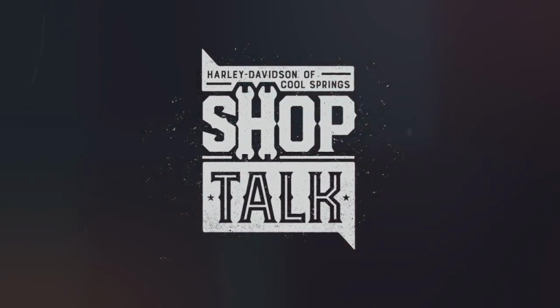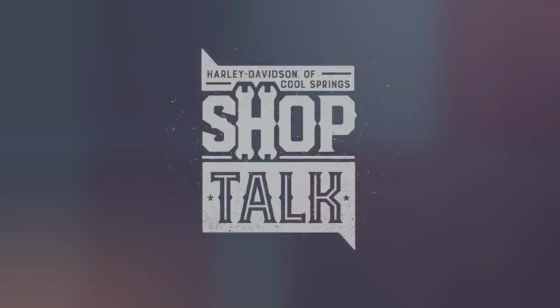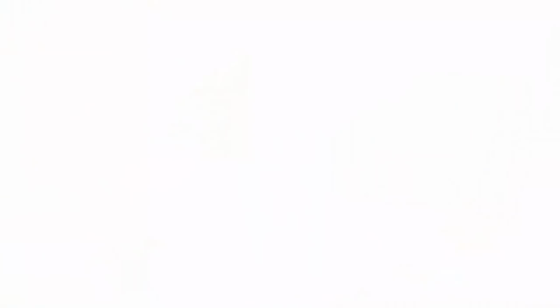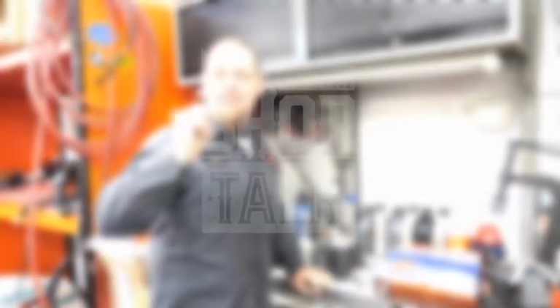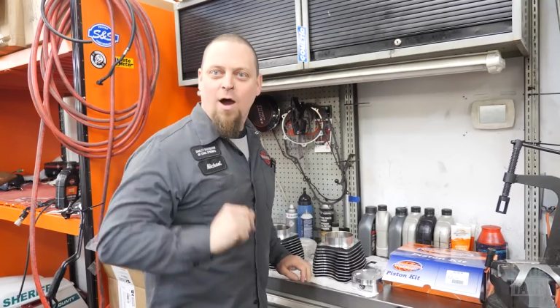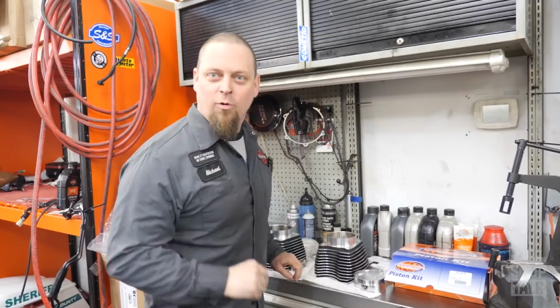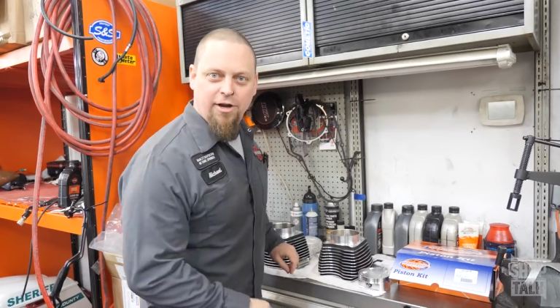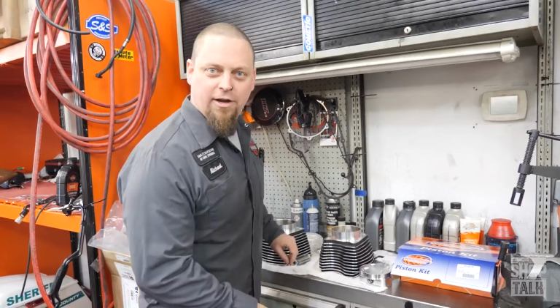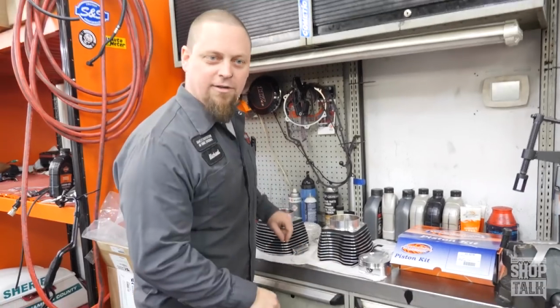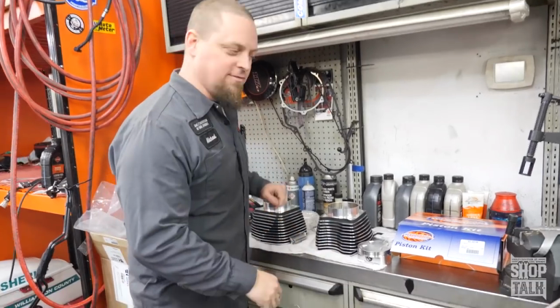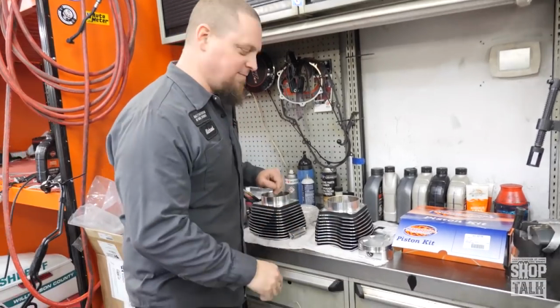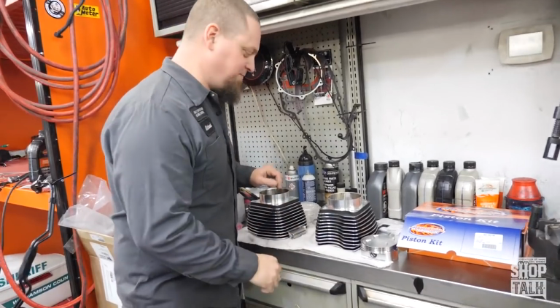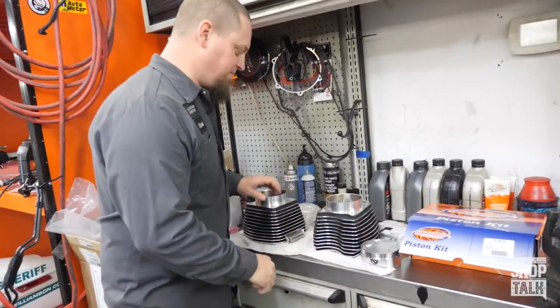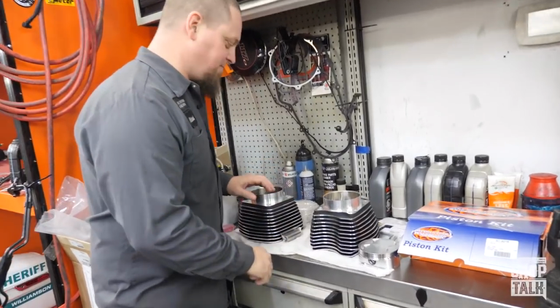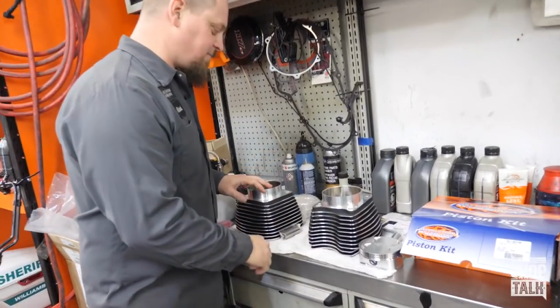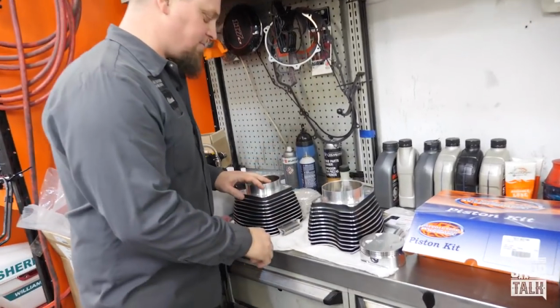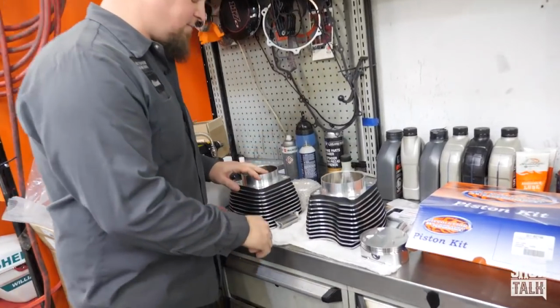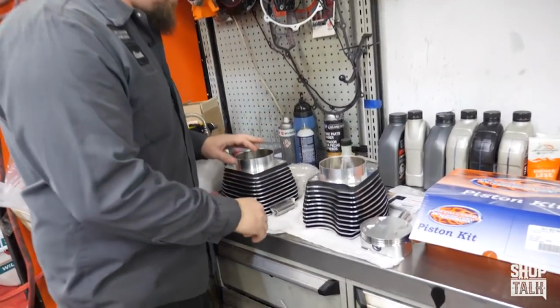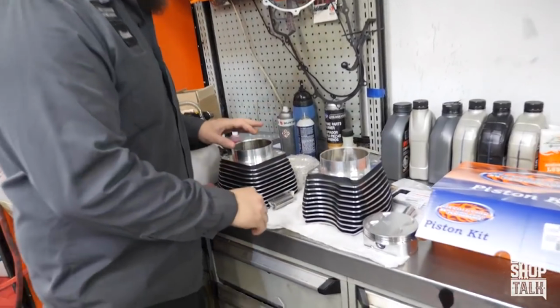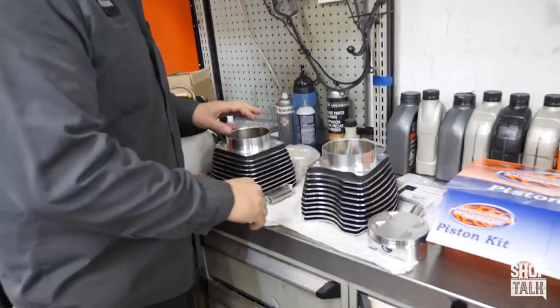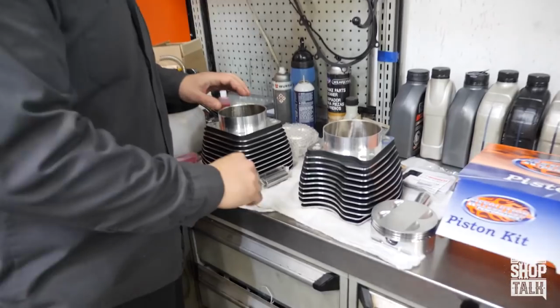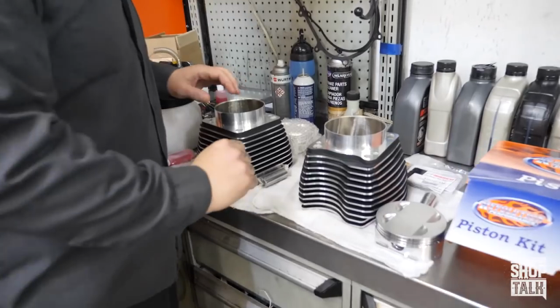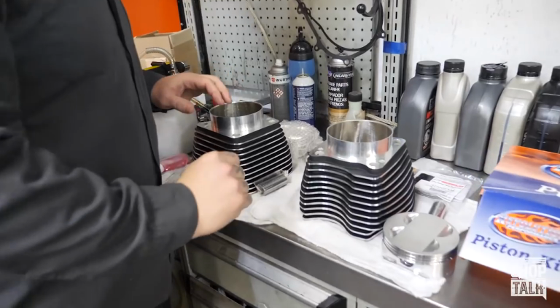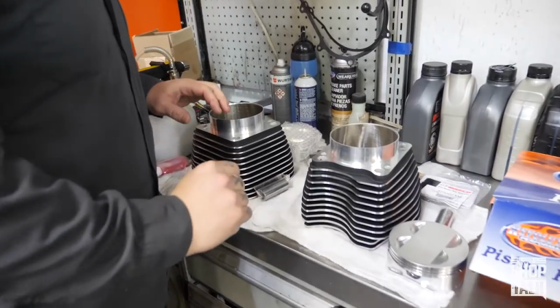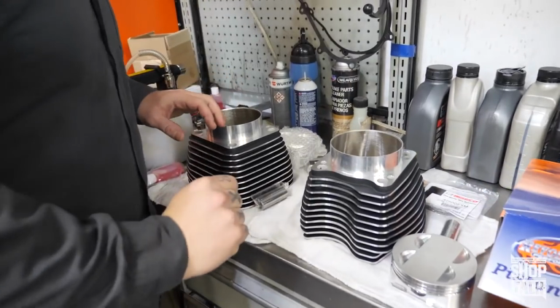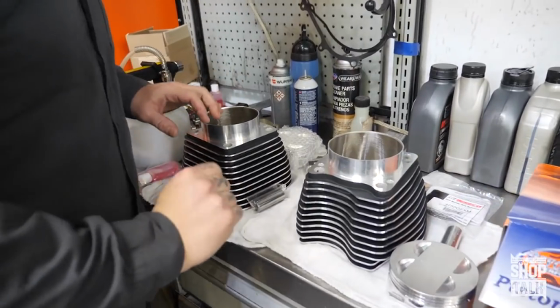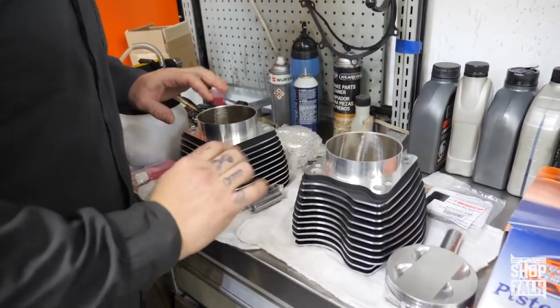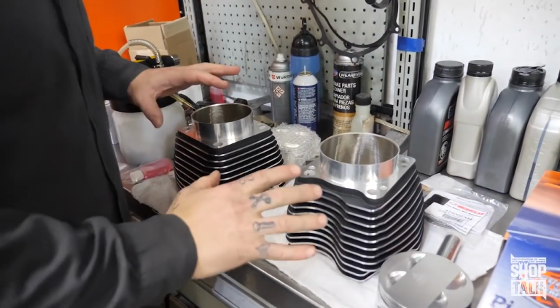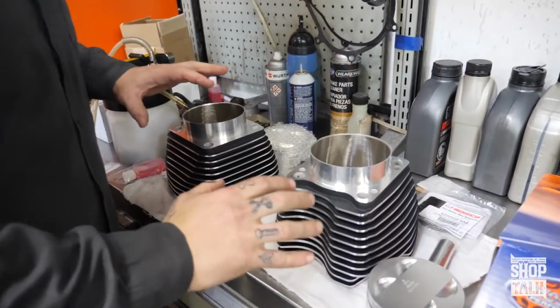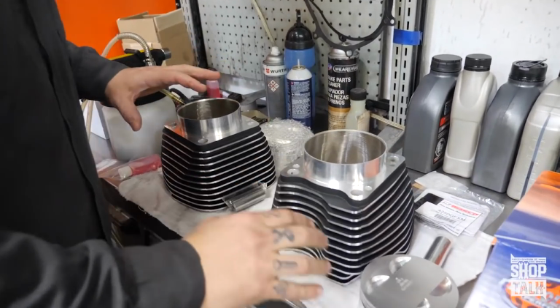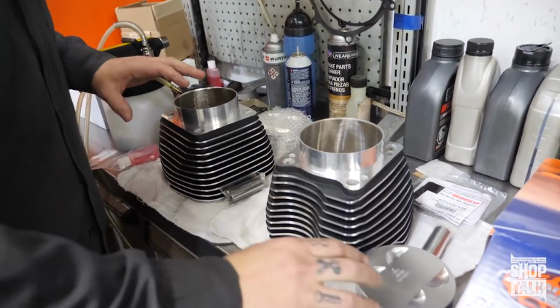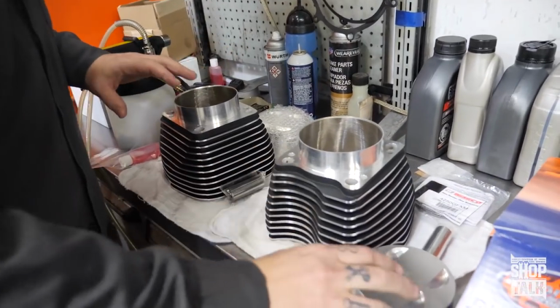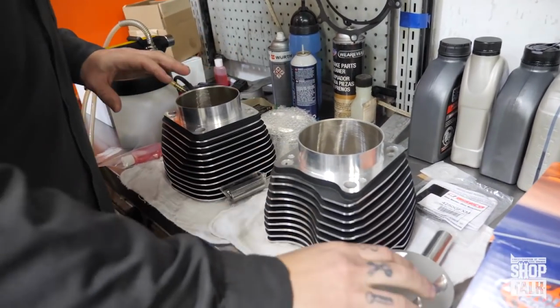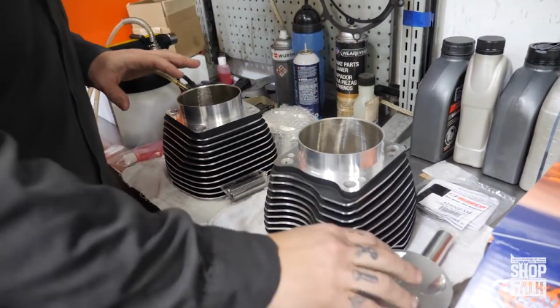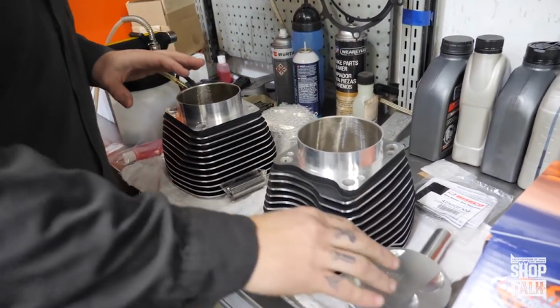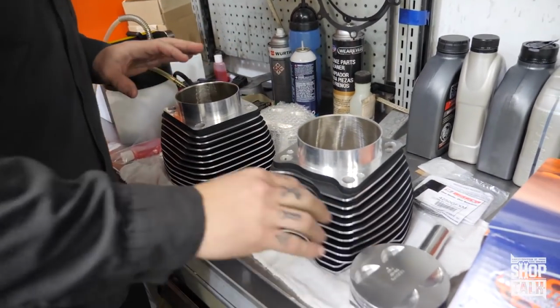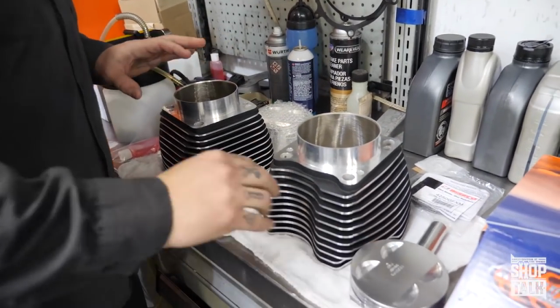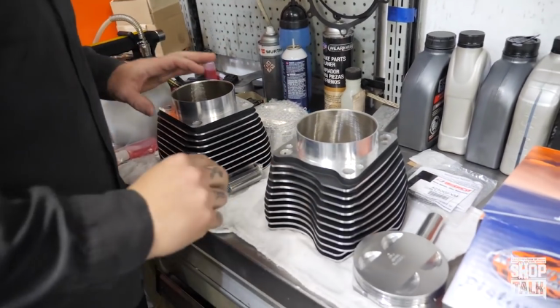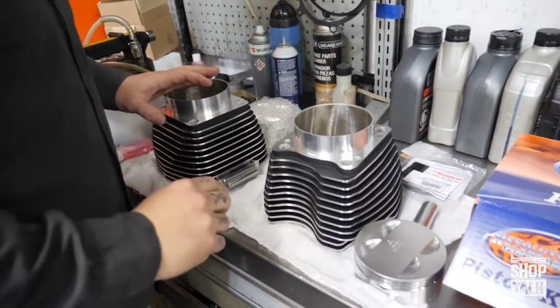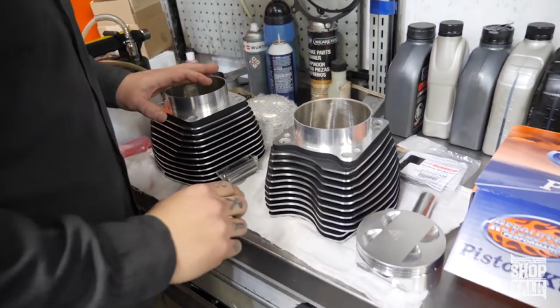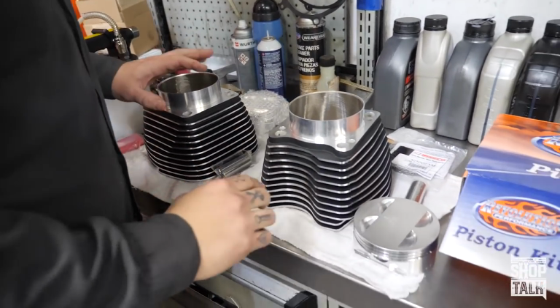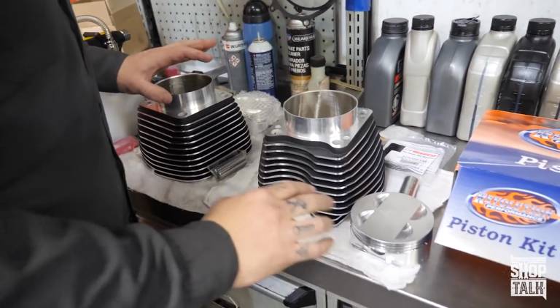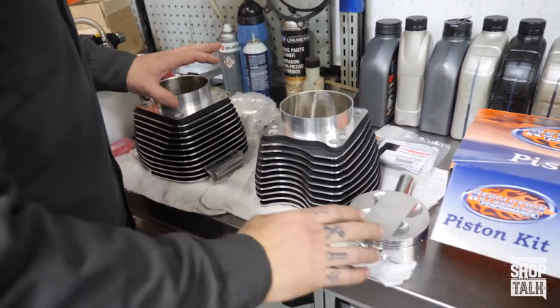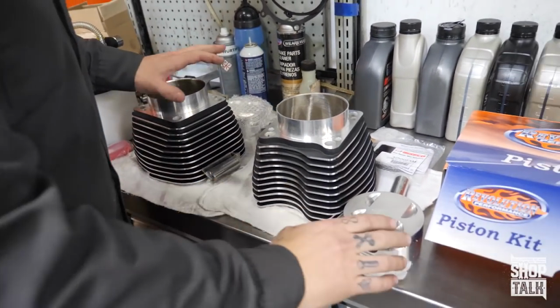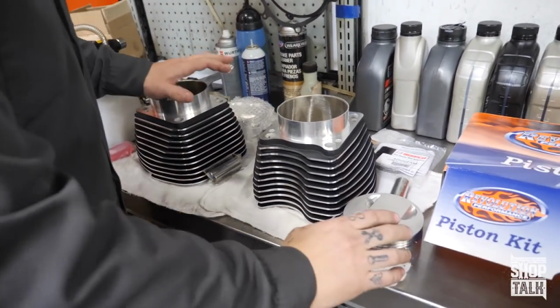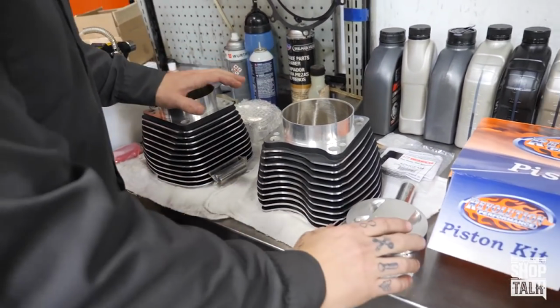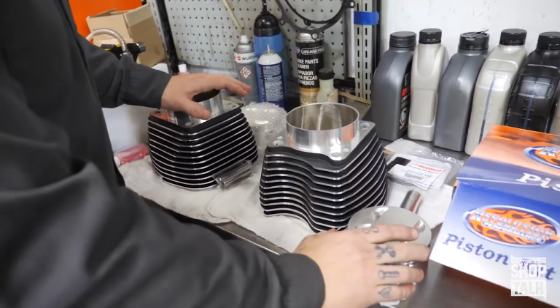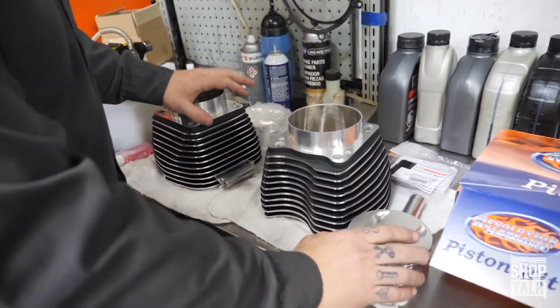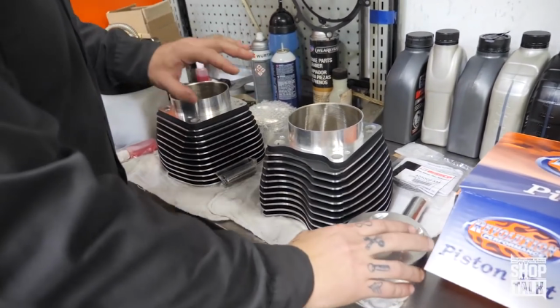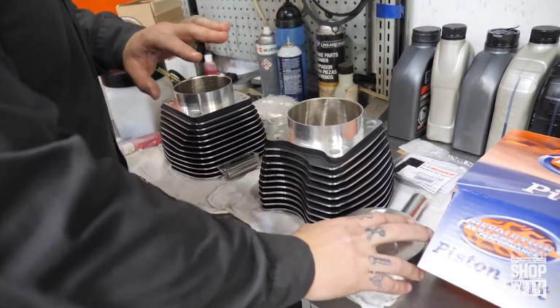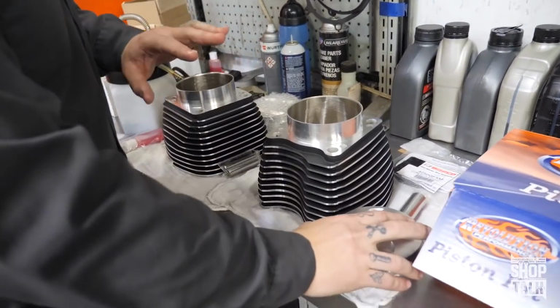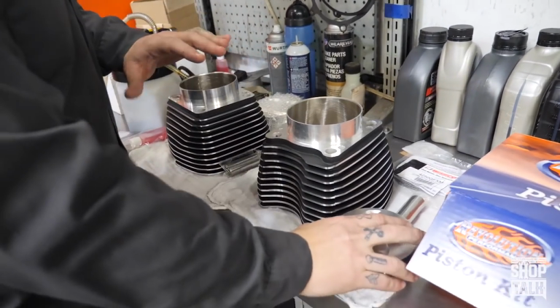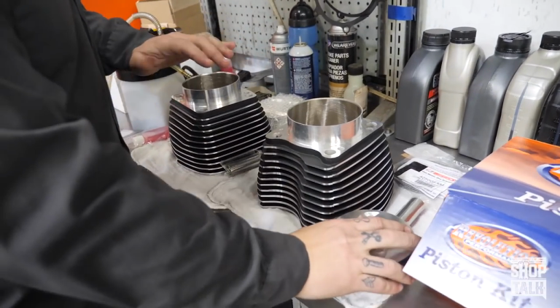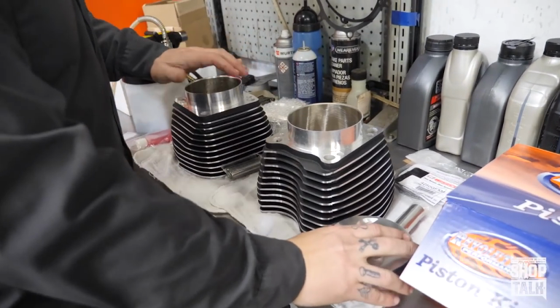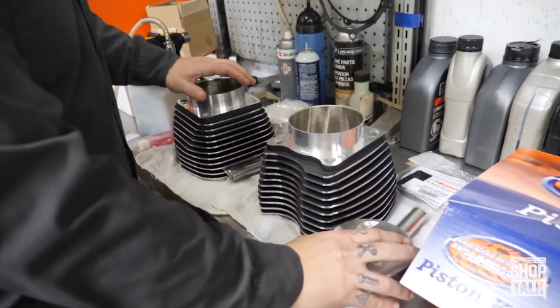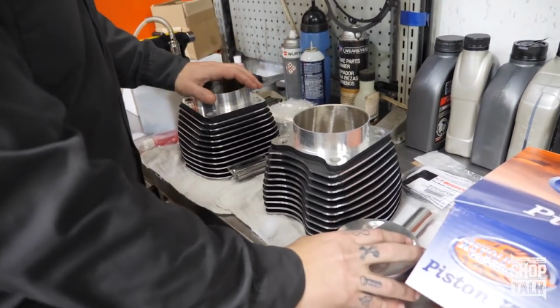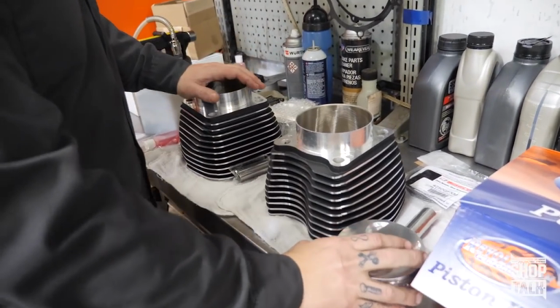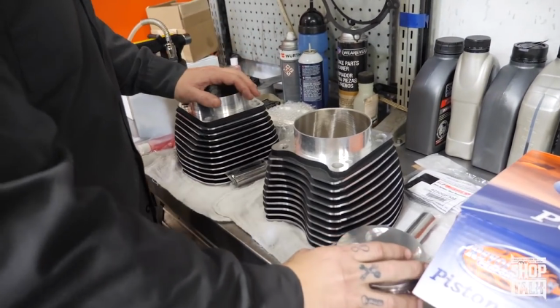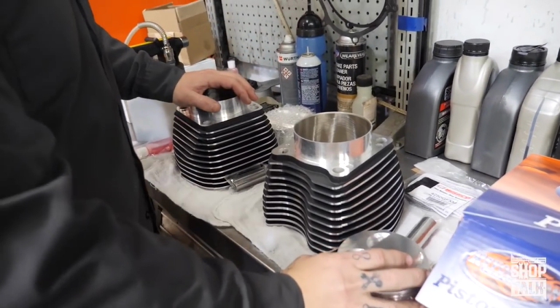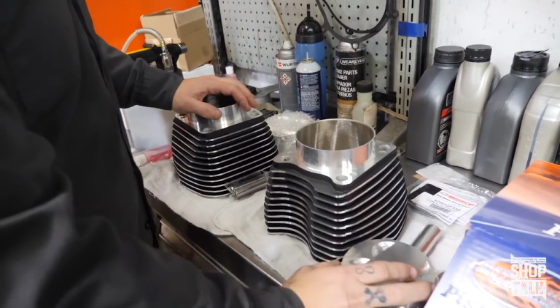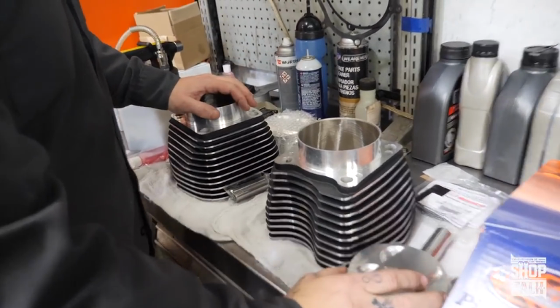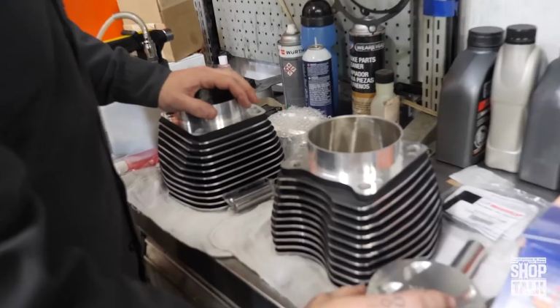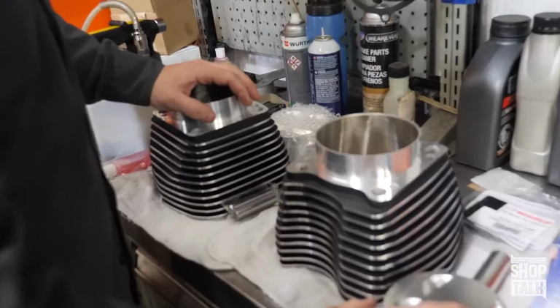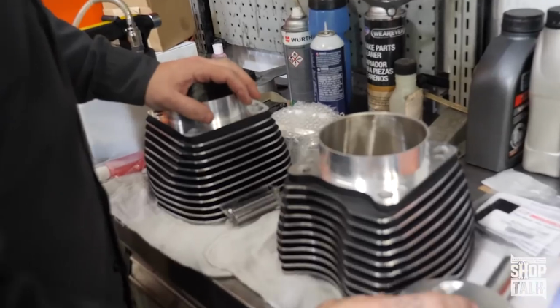Now we're here. I'm going to prepare the cylinders and the pistons for installation on the bike.